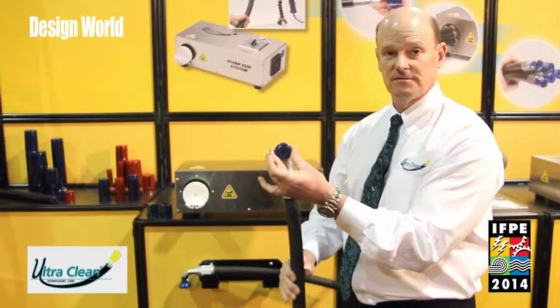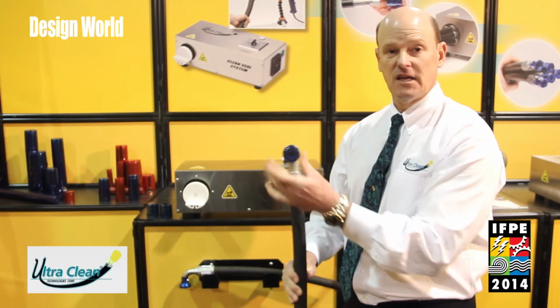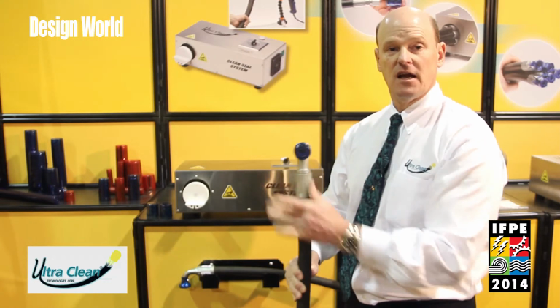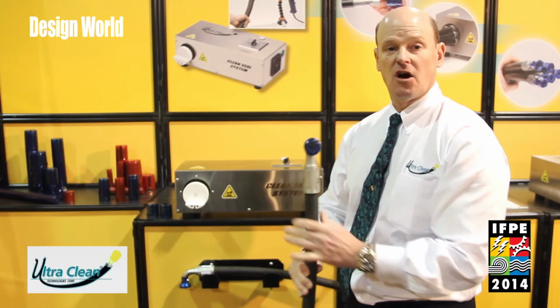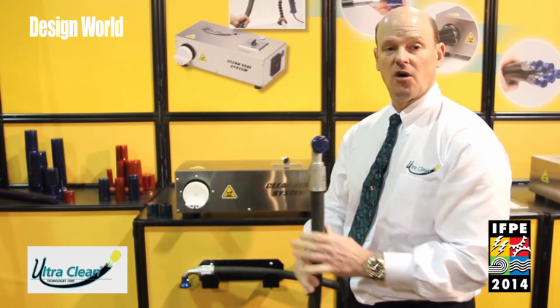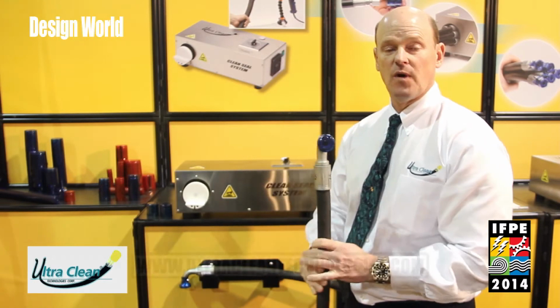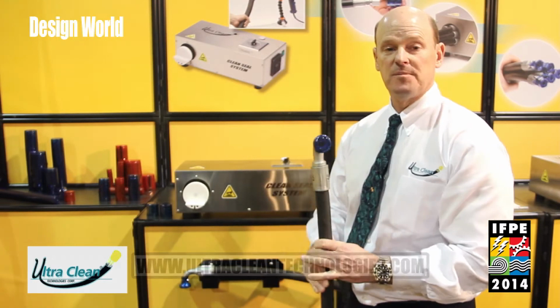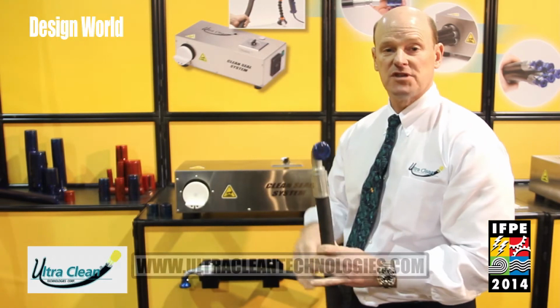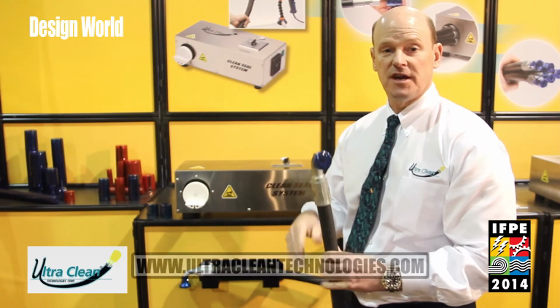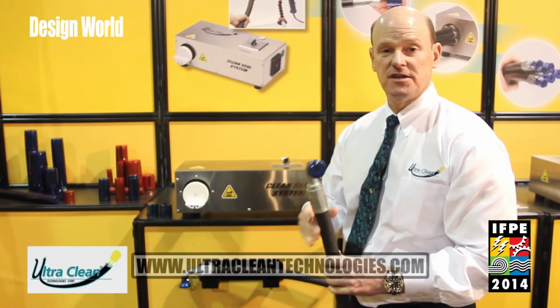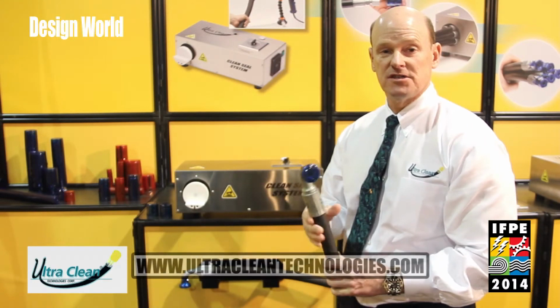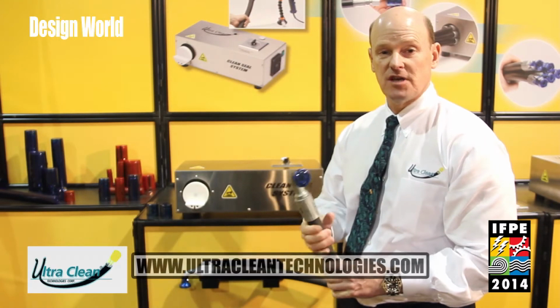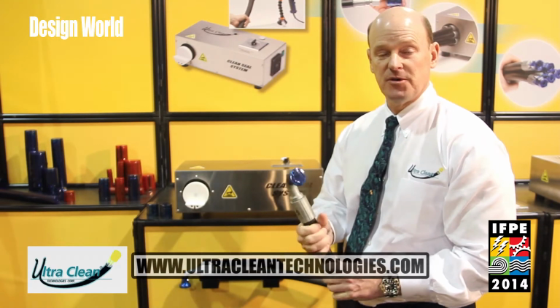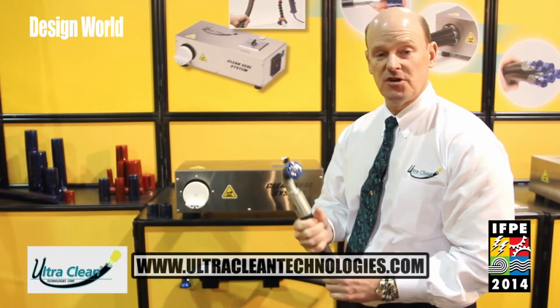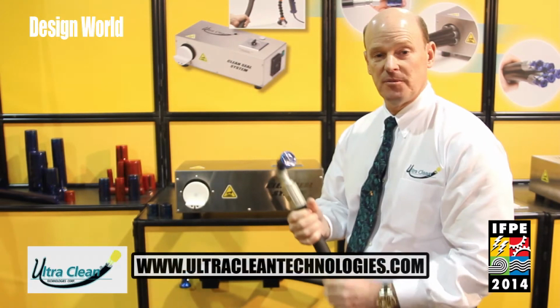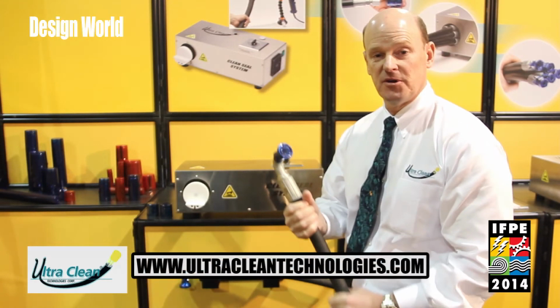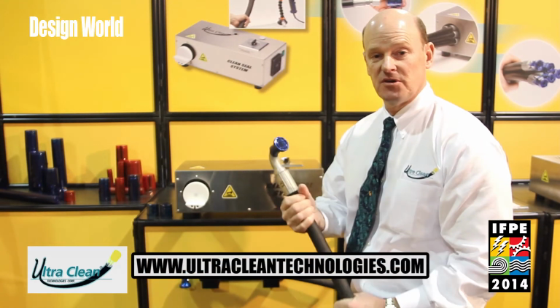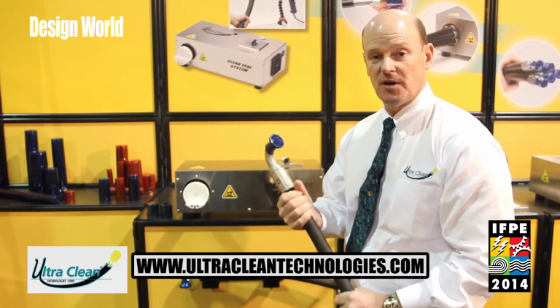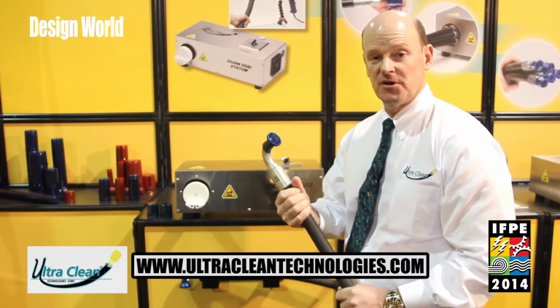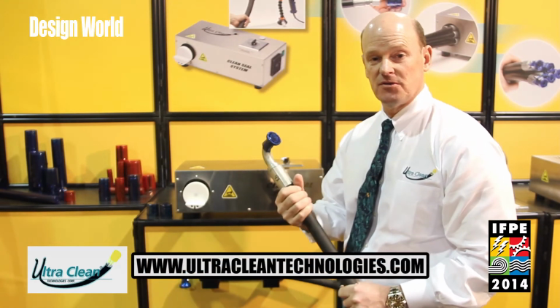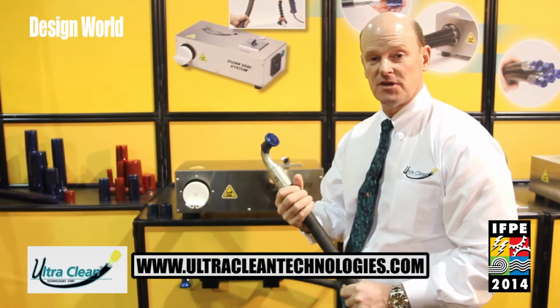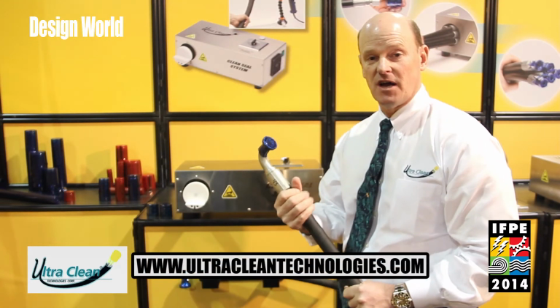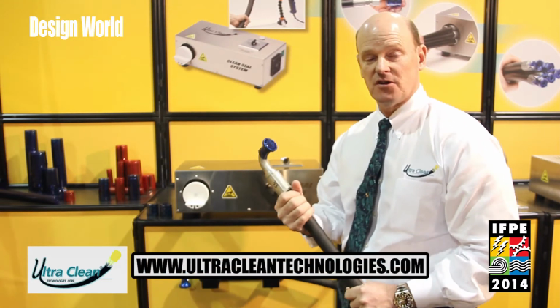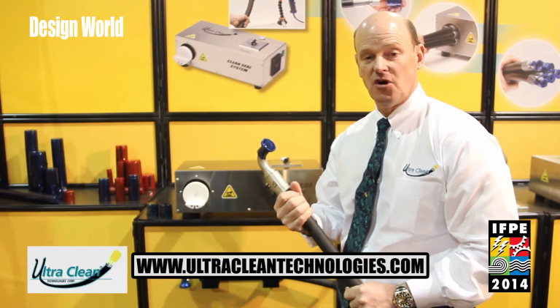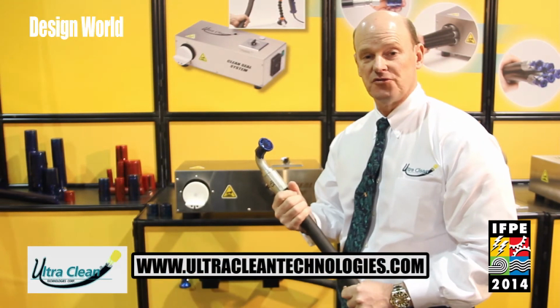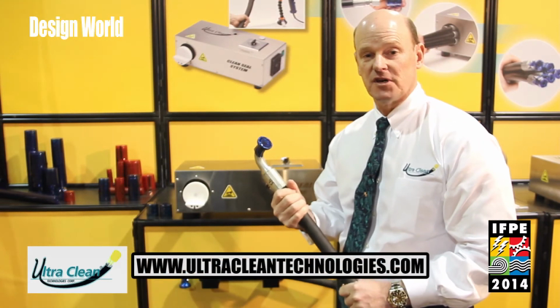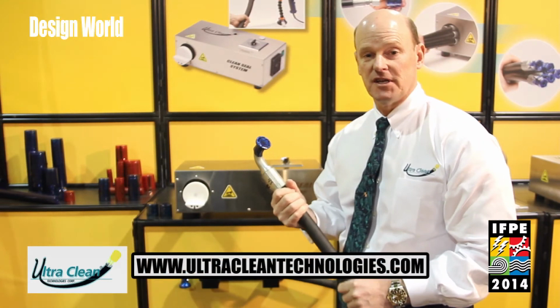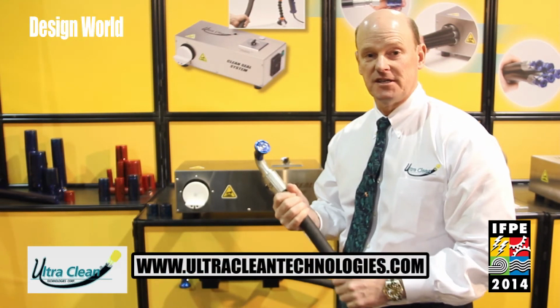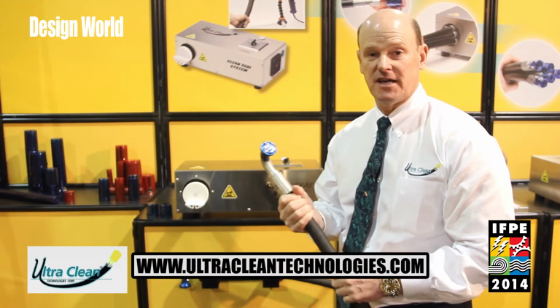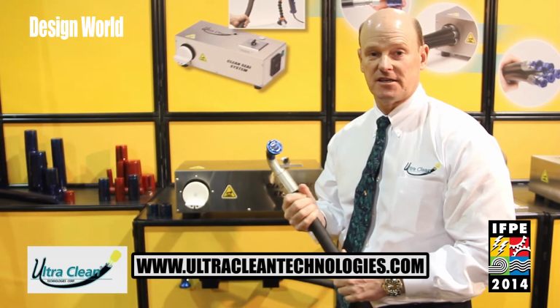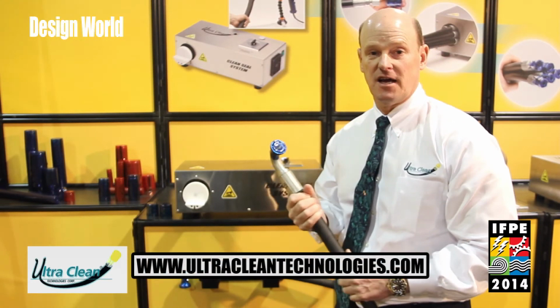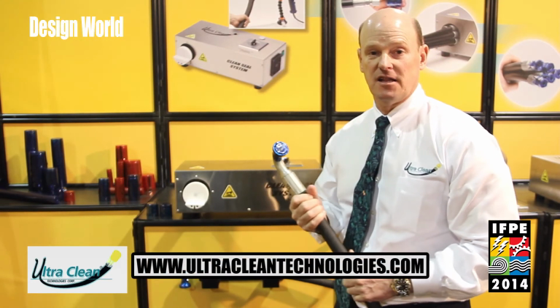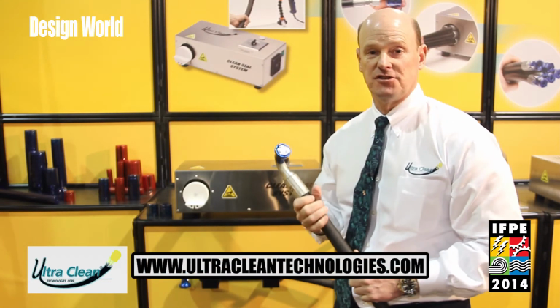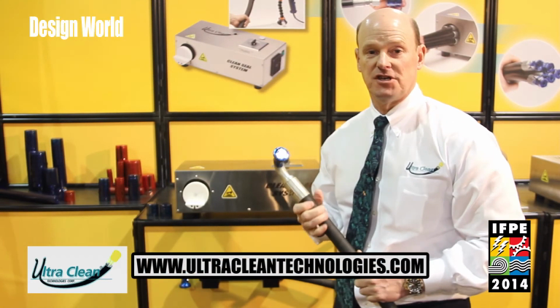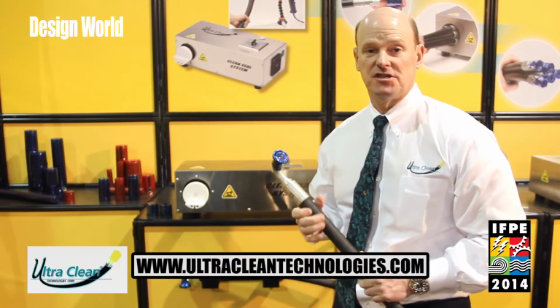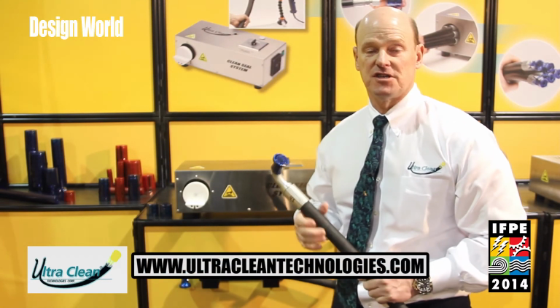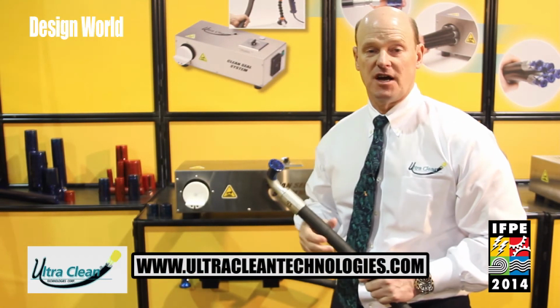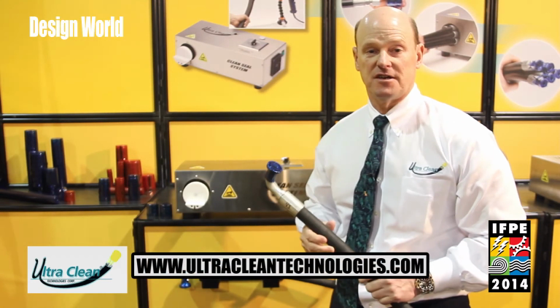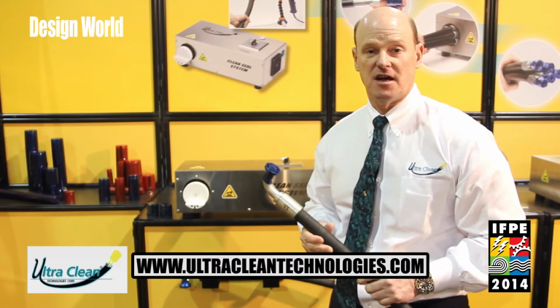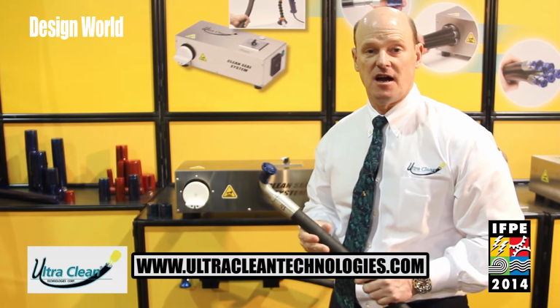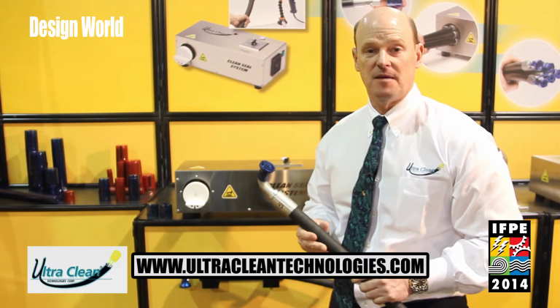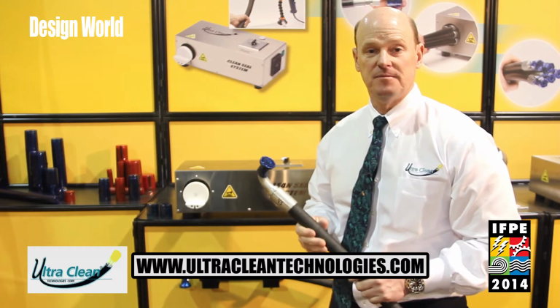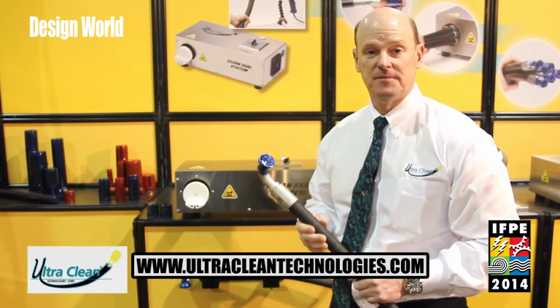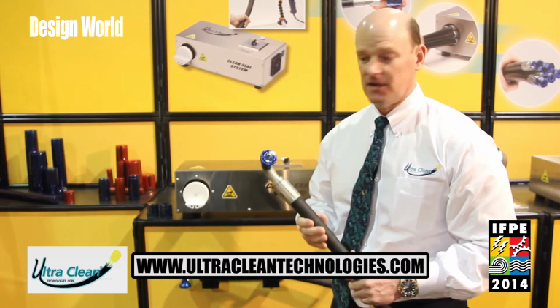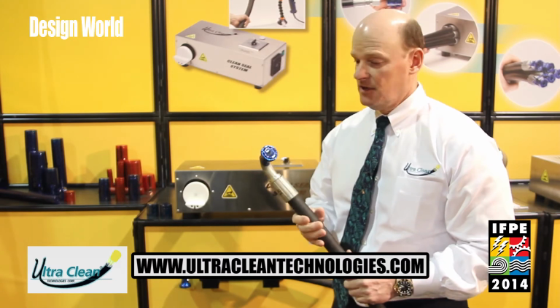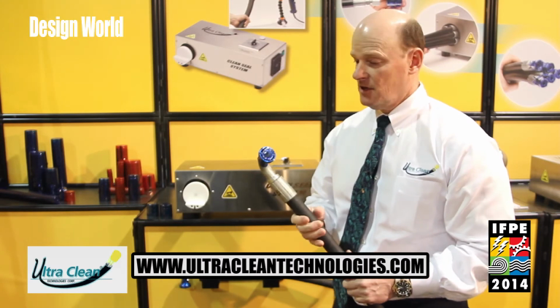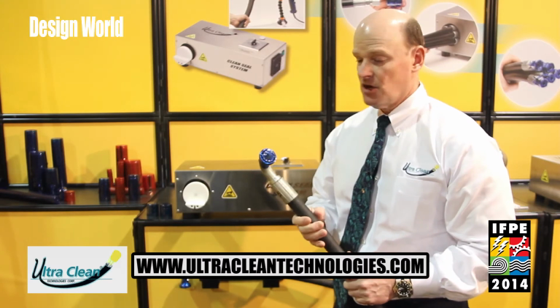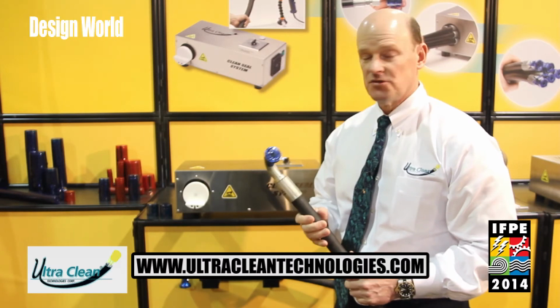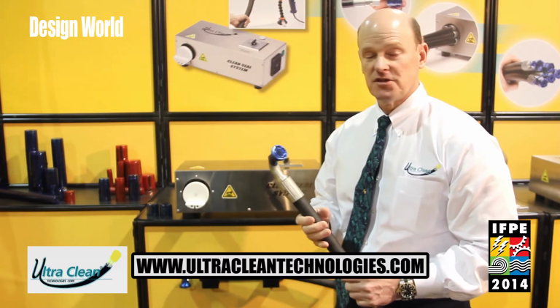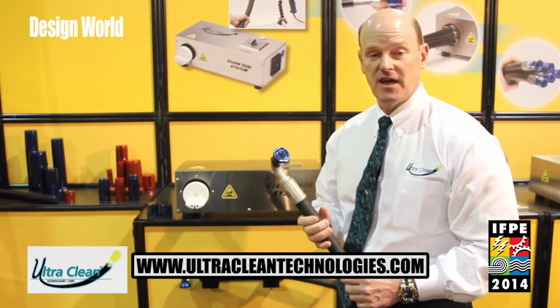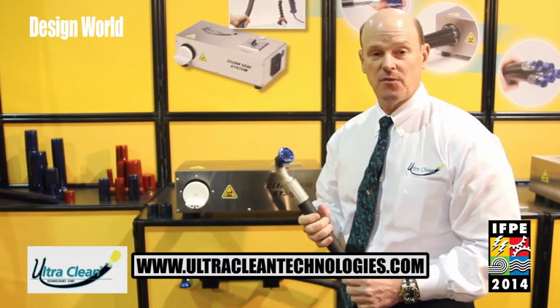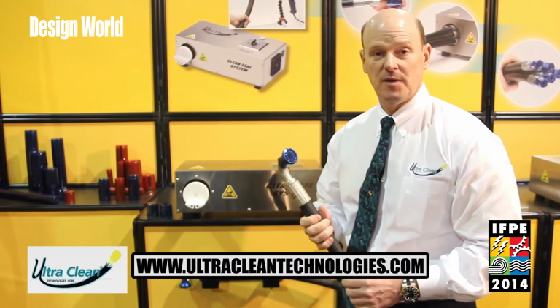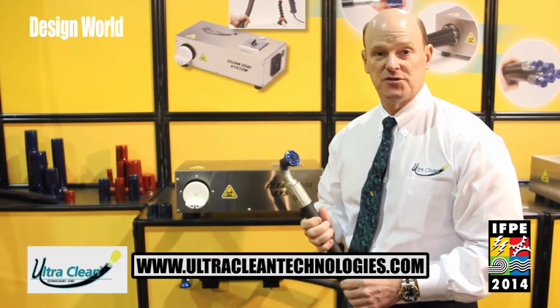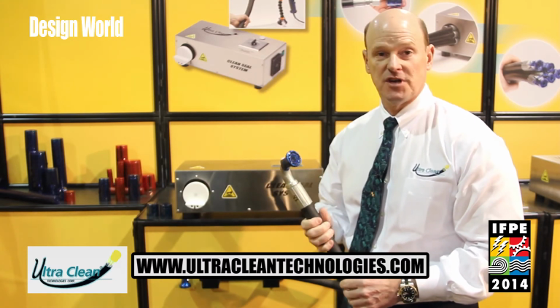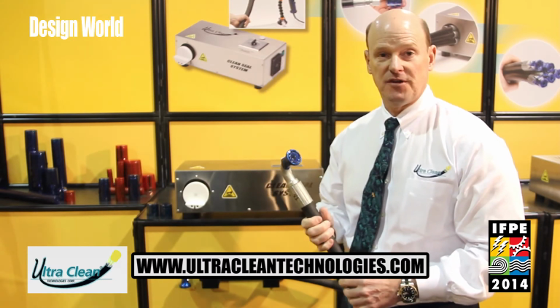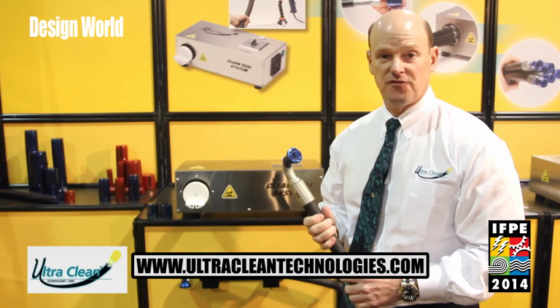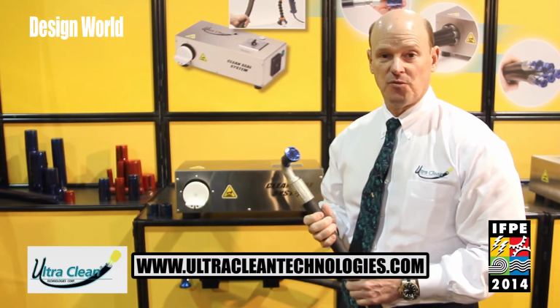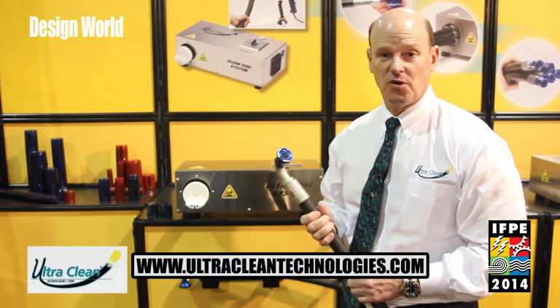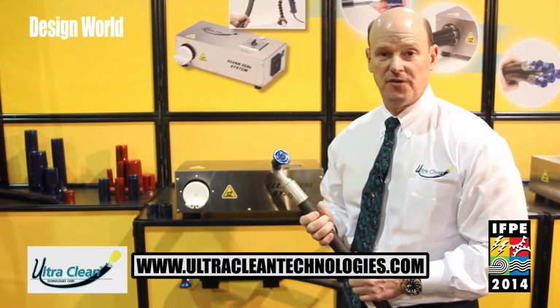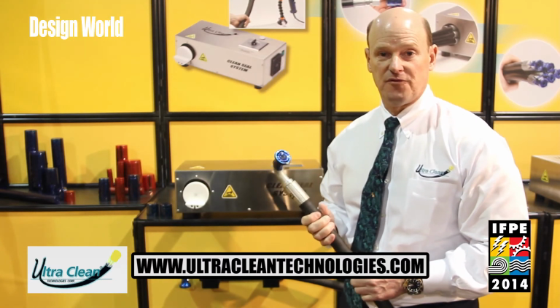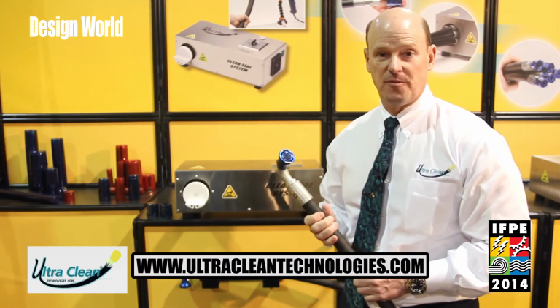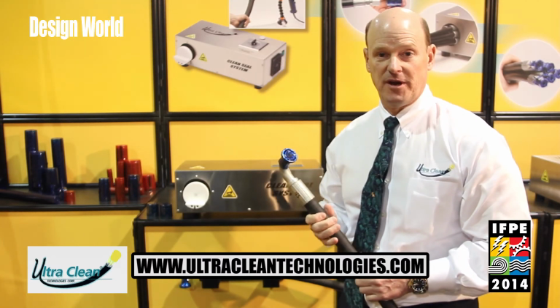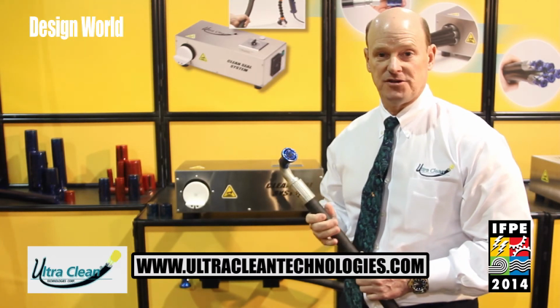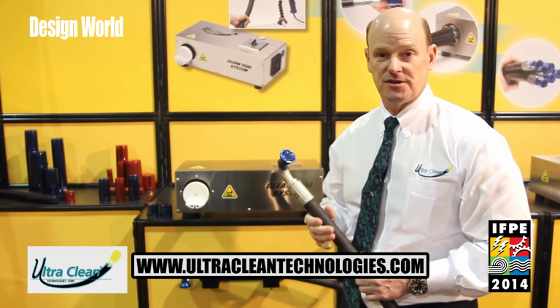Our website is www.ultracleantechnologies.com. Go to that website for more information.